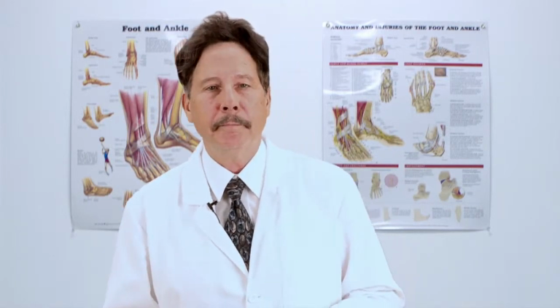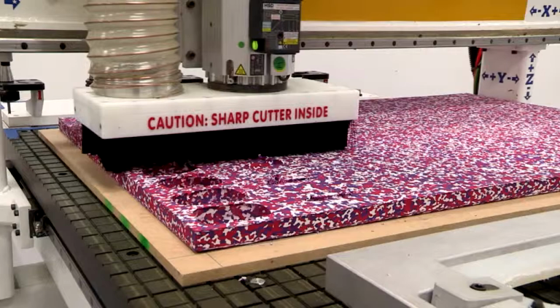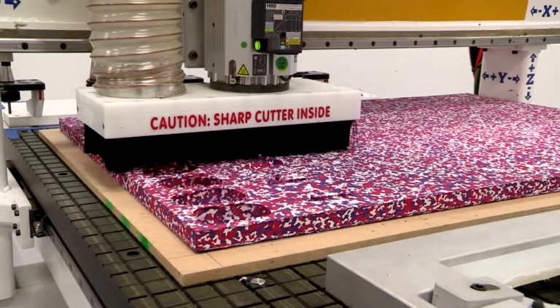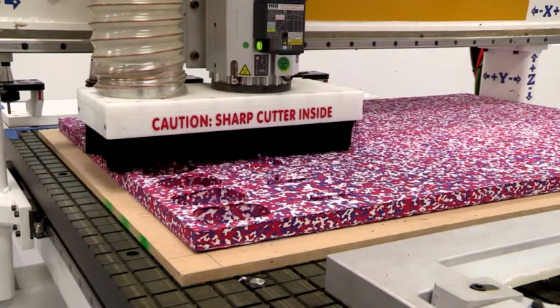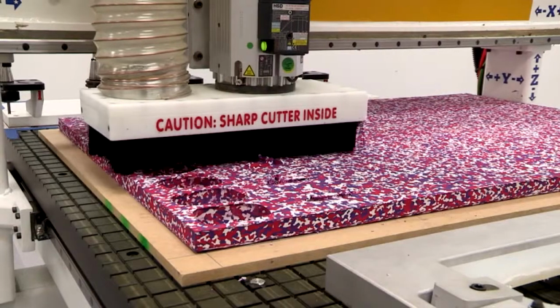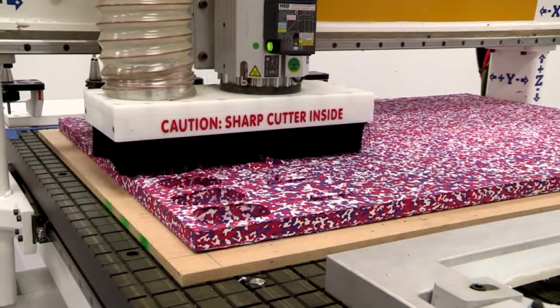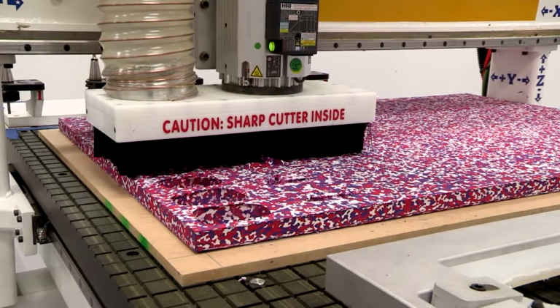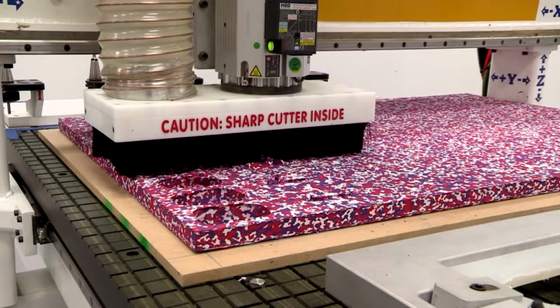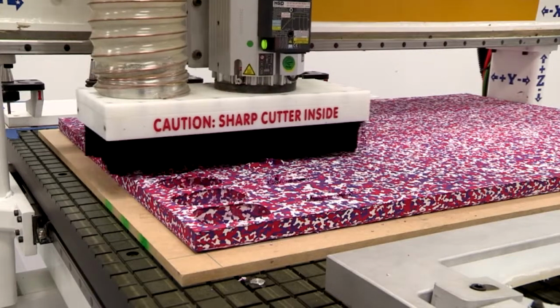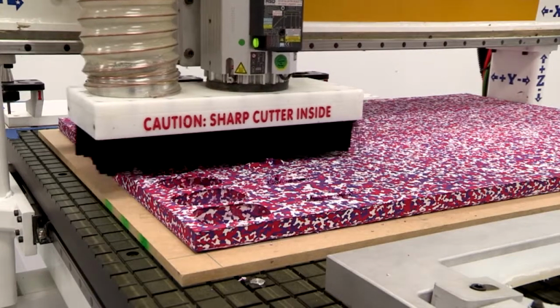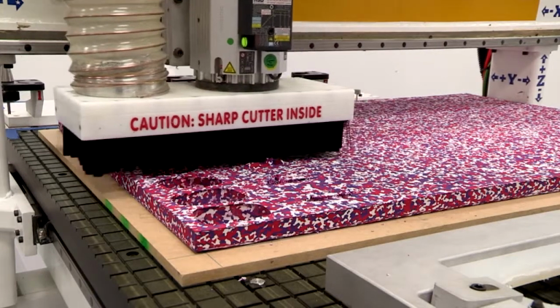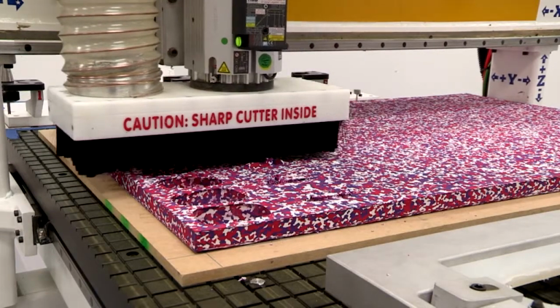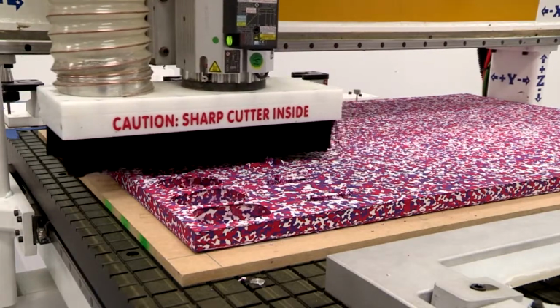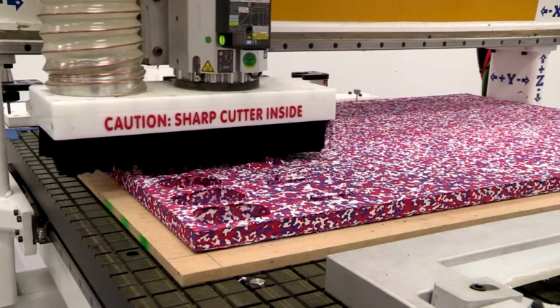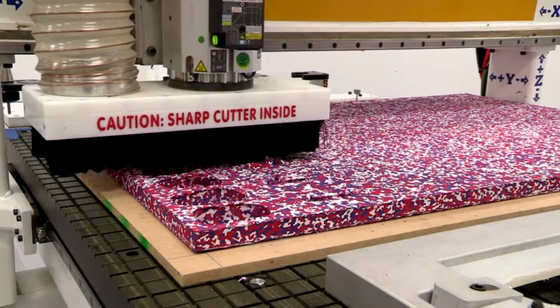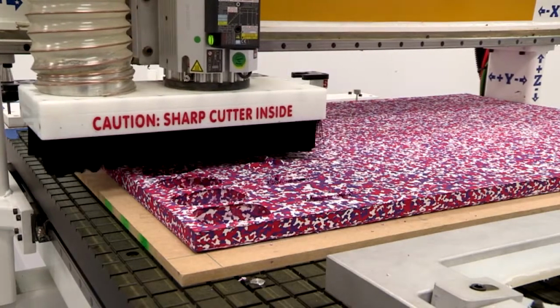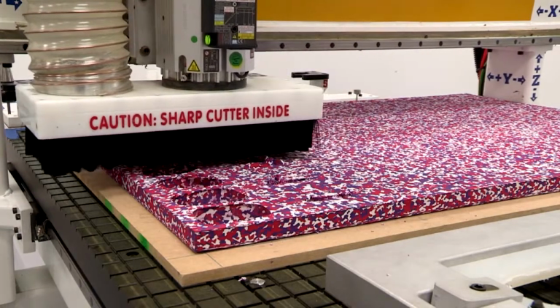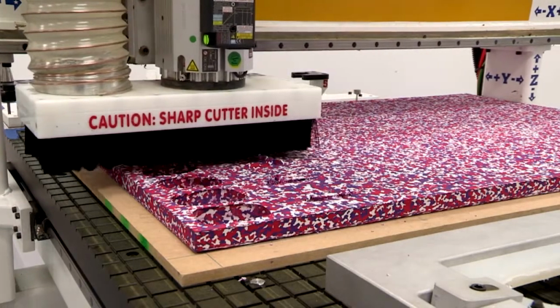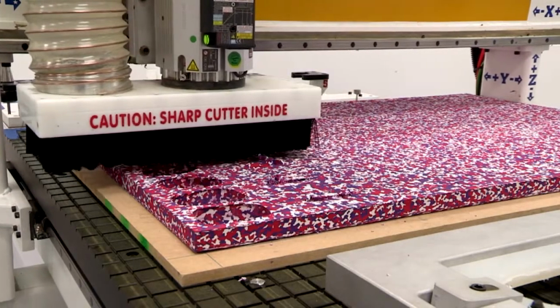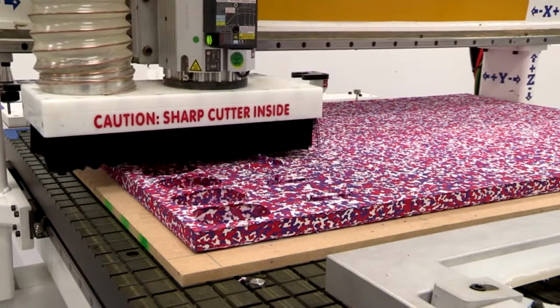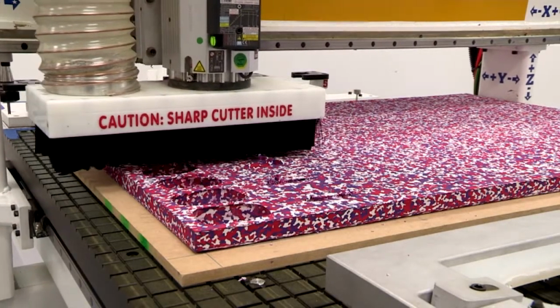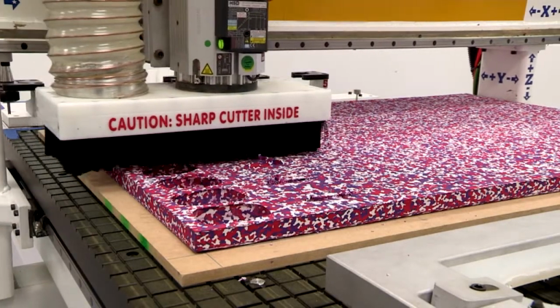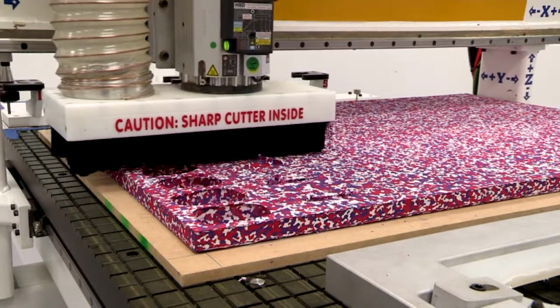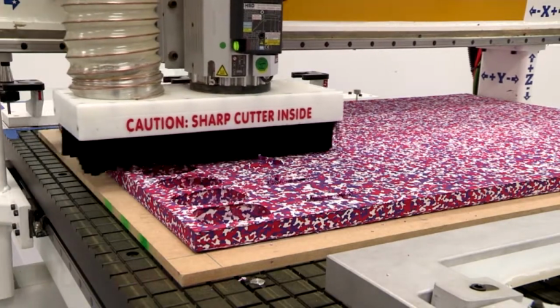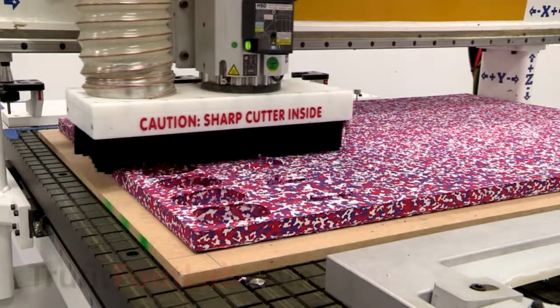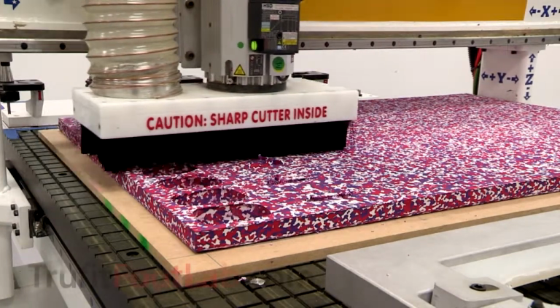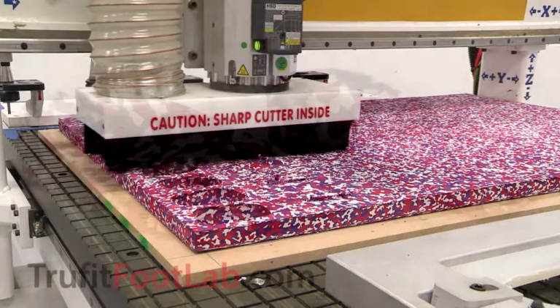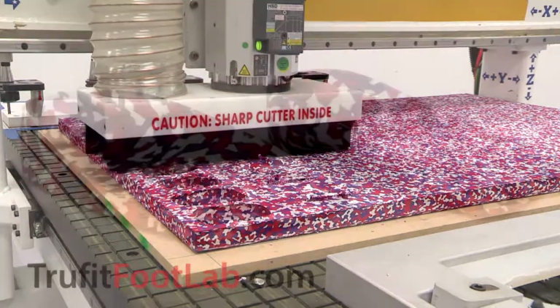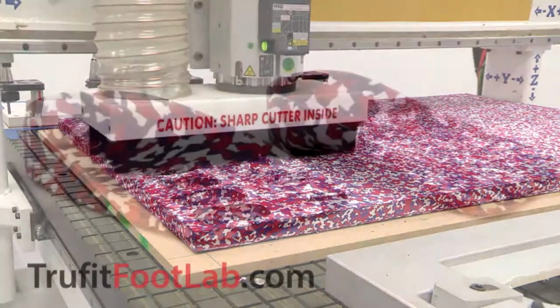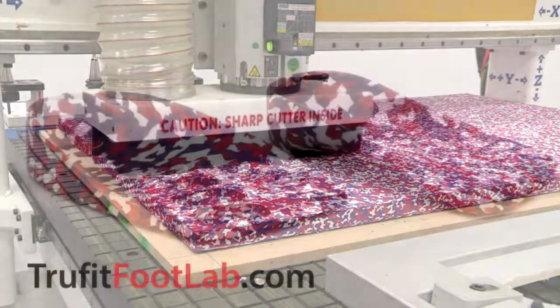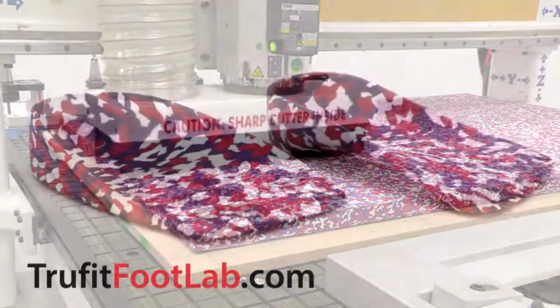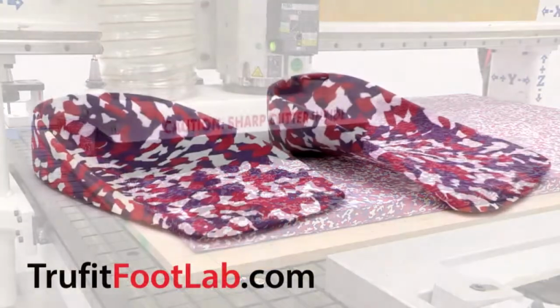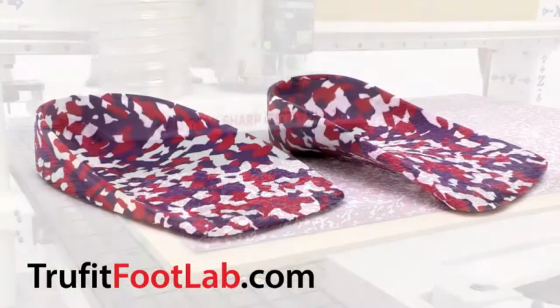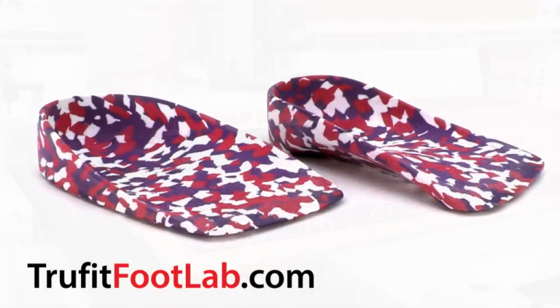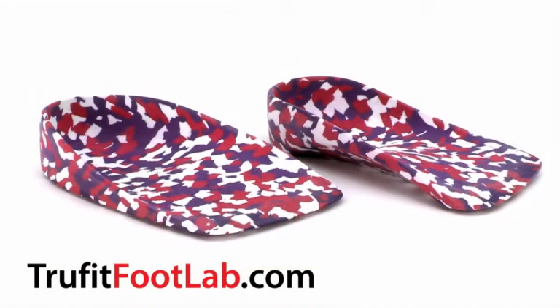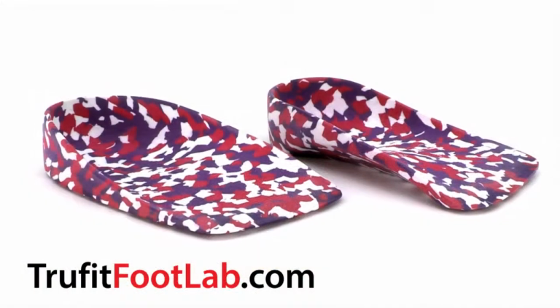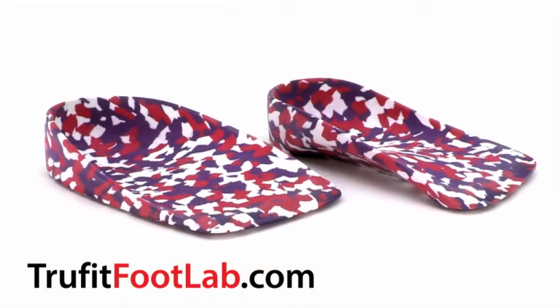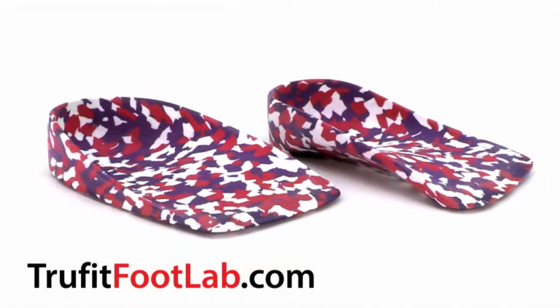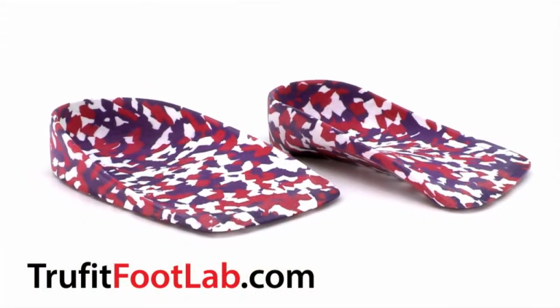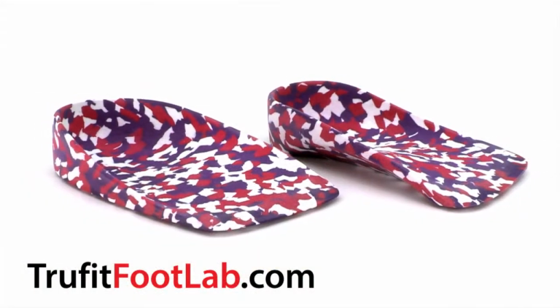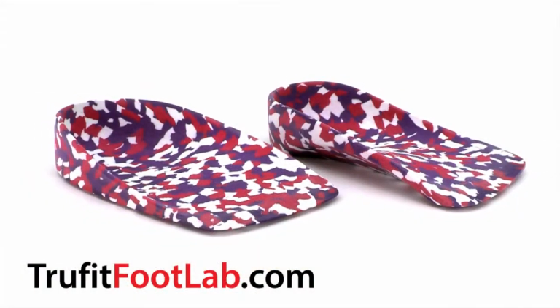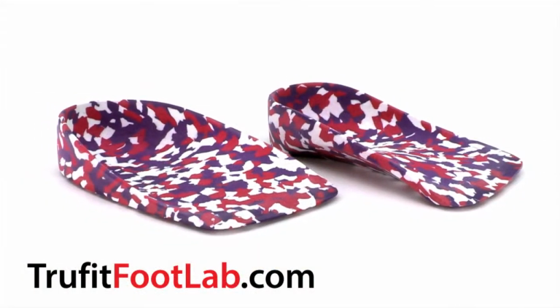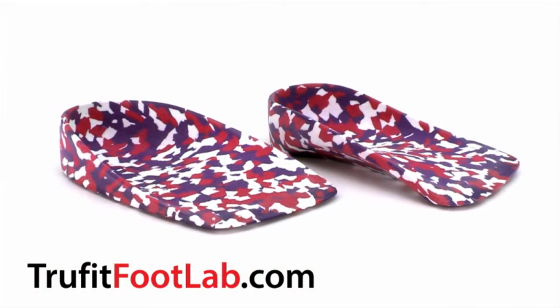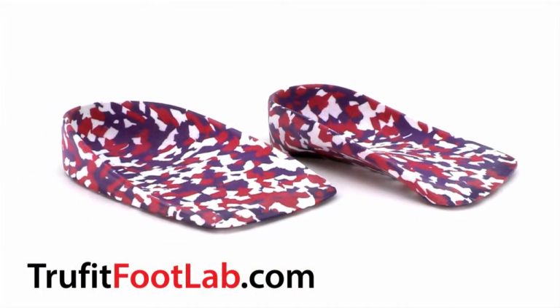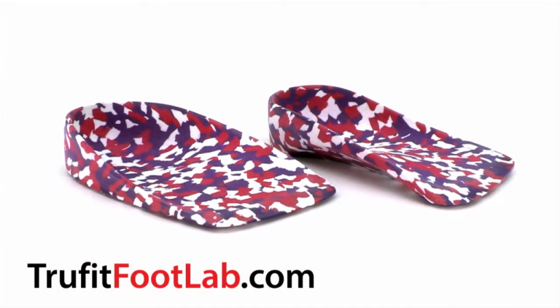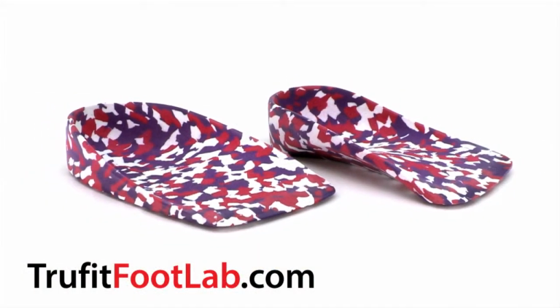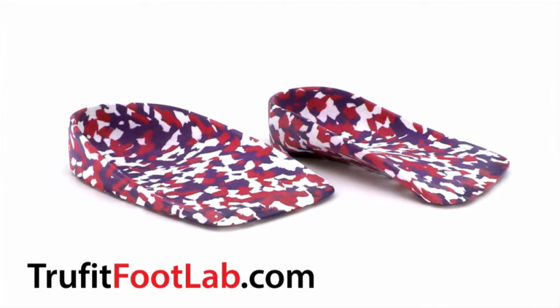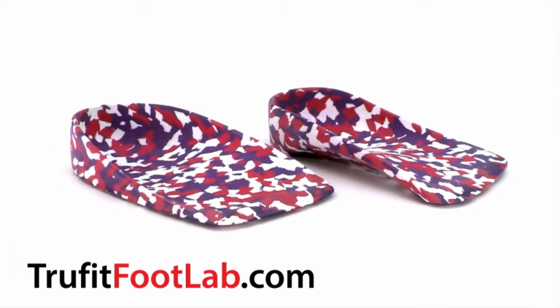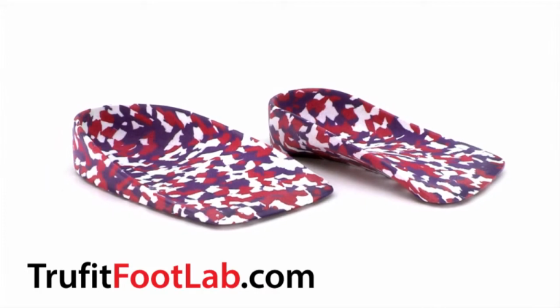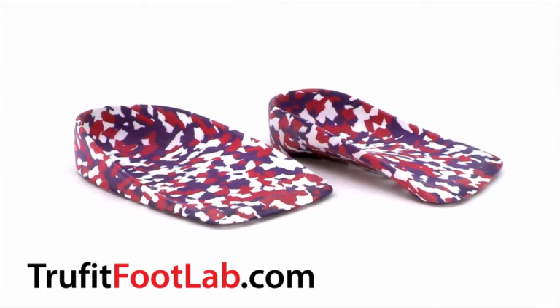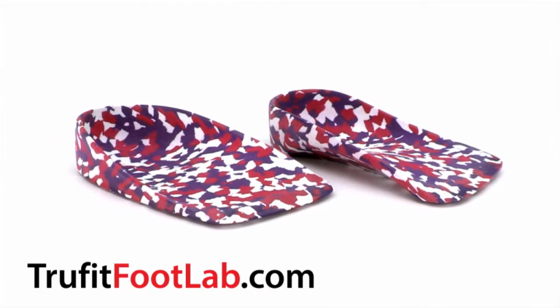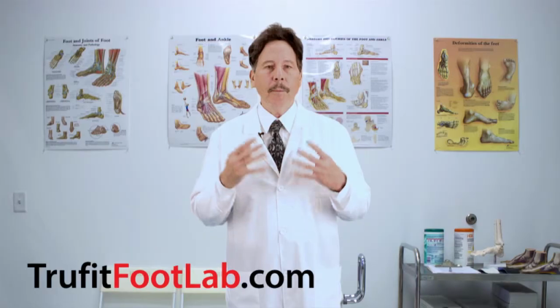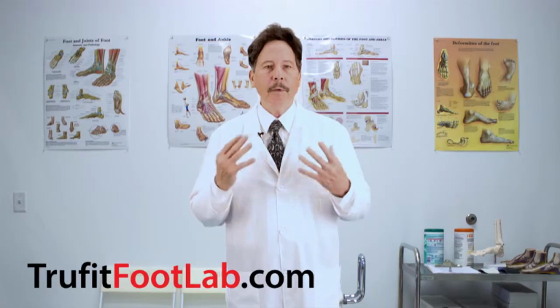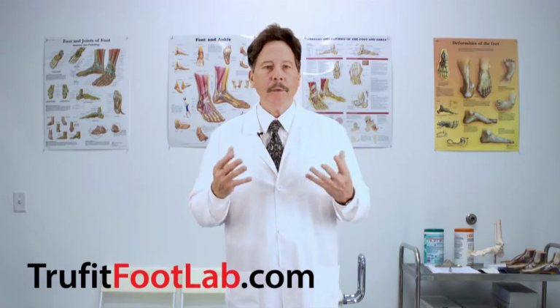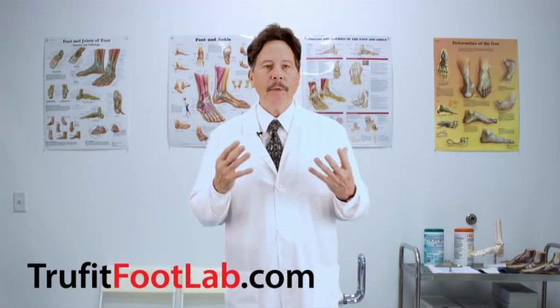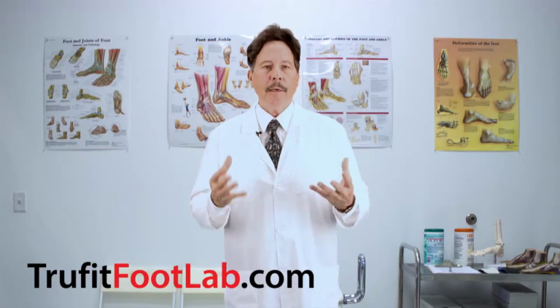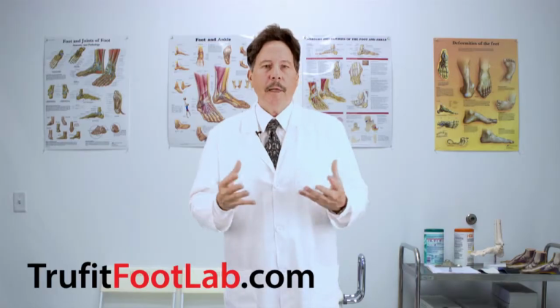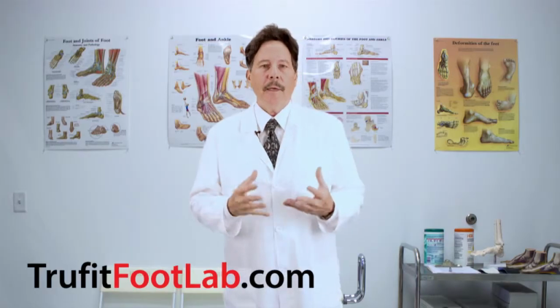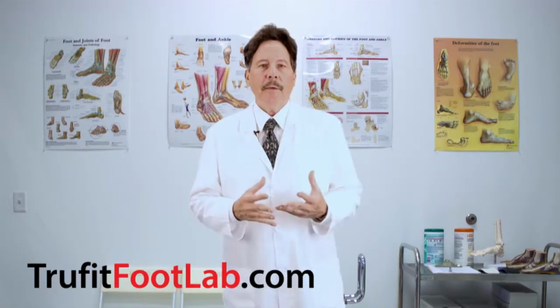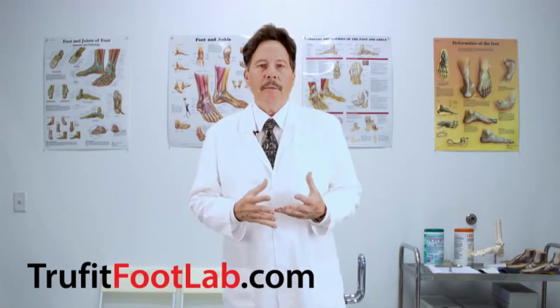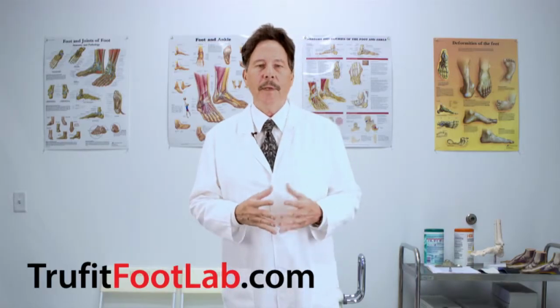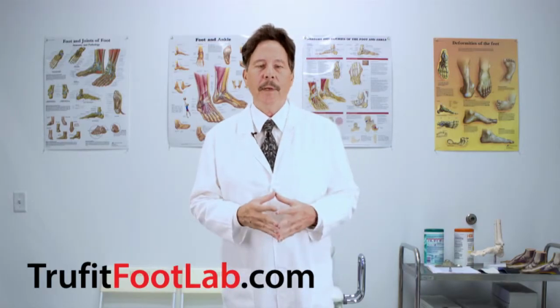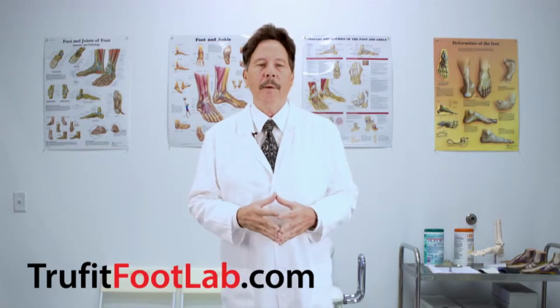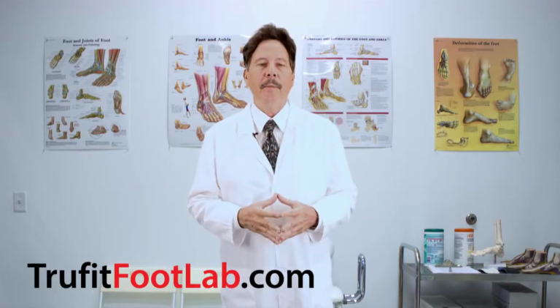If you would like to see our manufacturing process, you can visit TrueFitFootLab.com and watch our technology video.